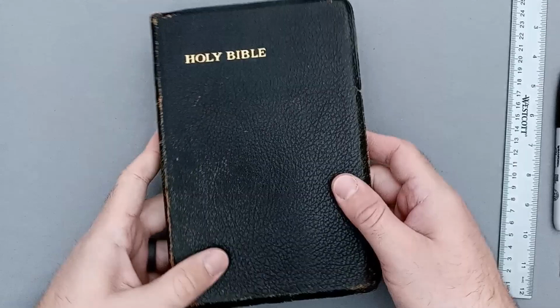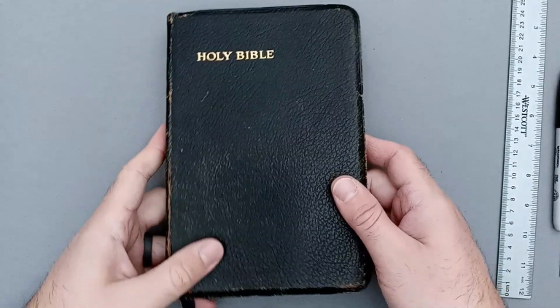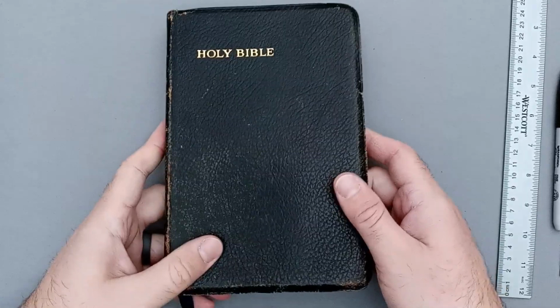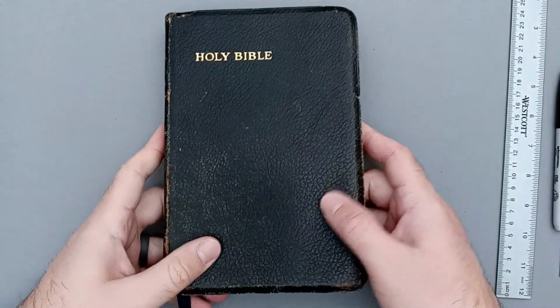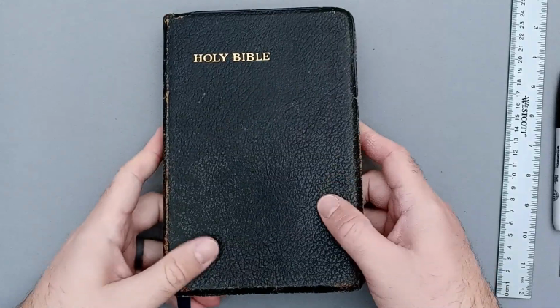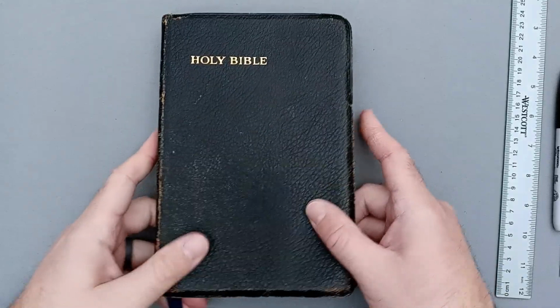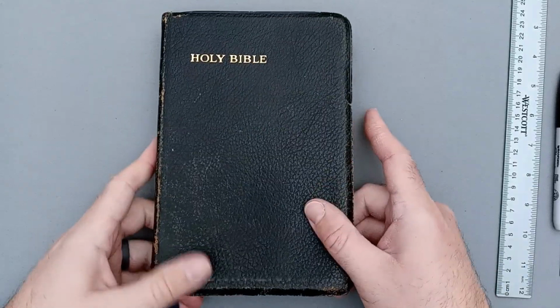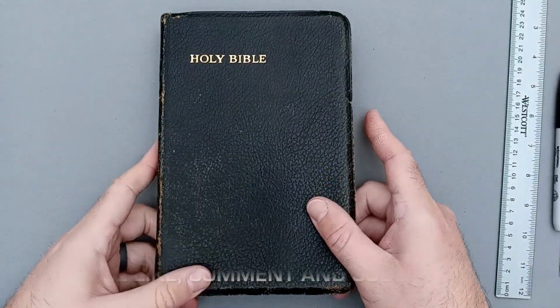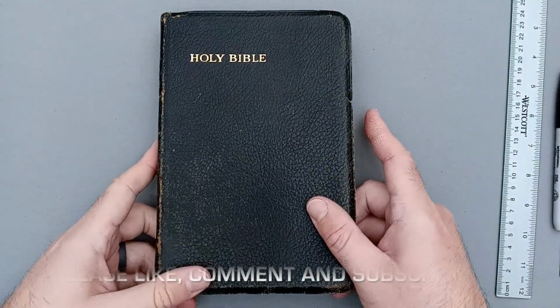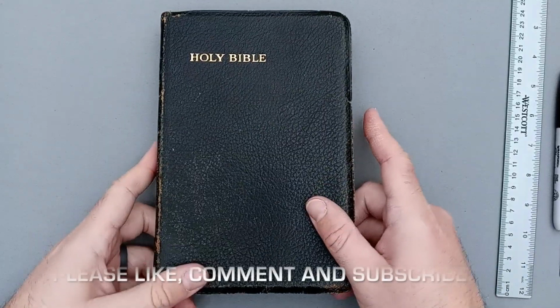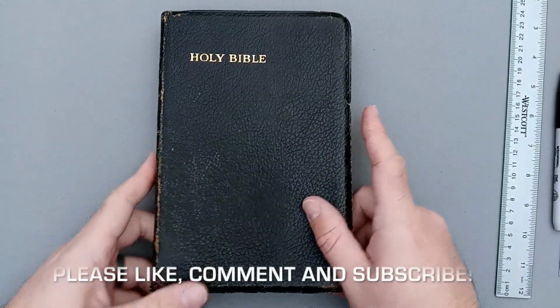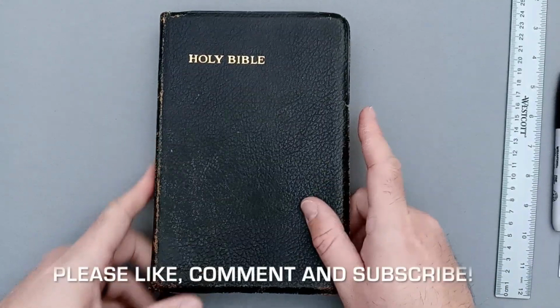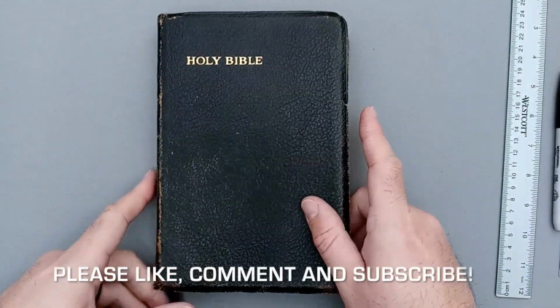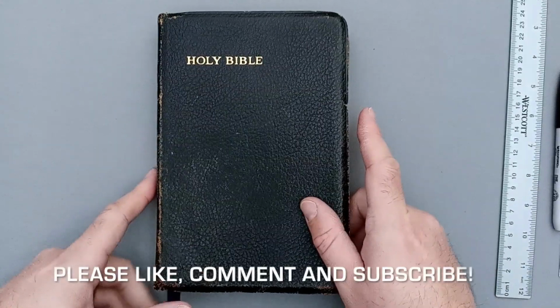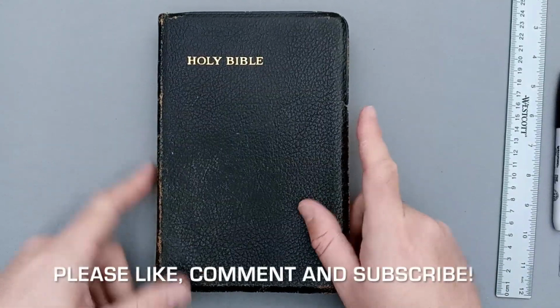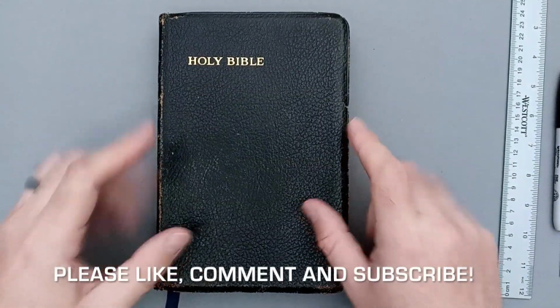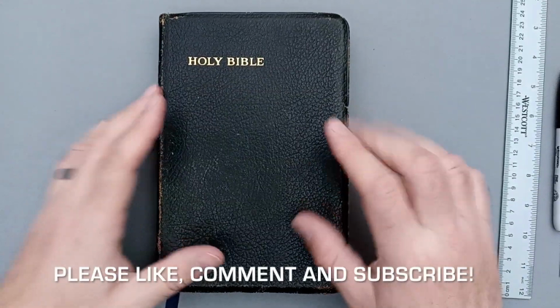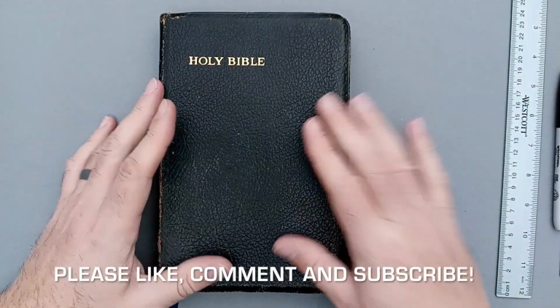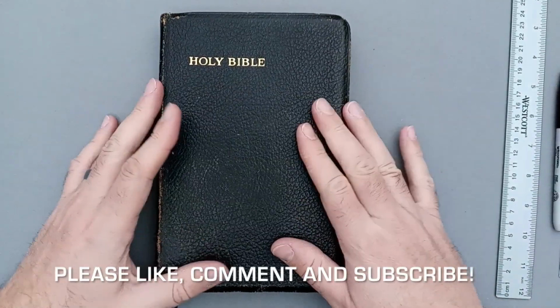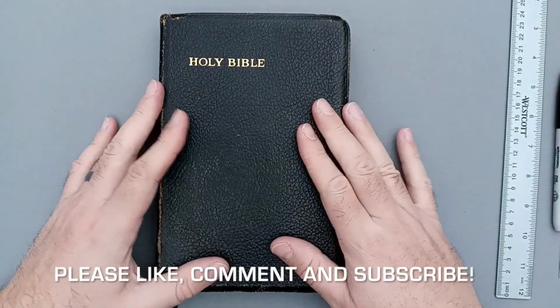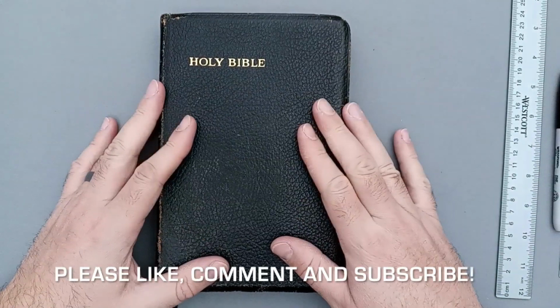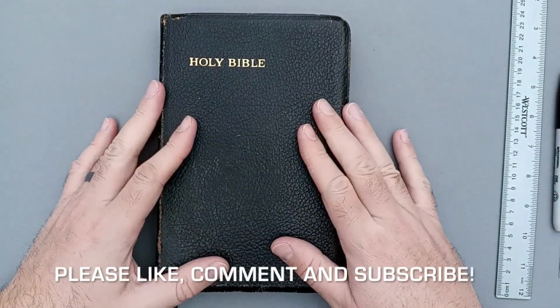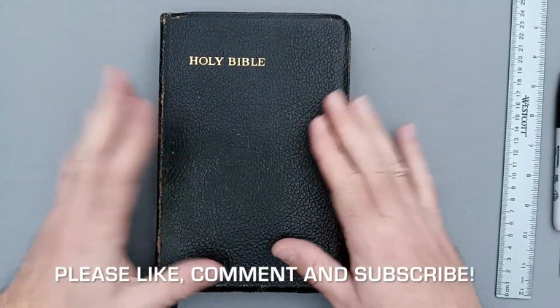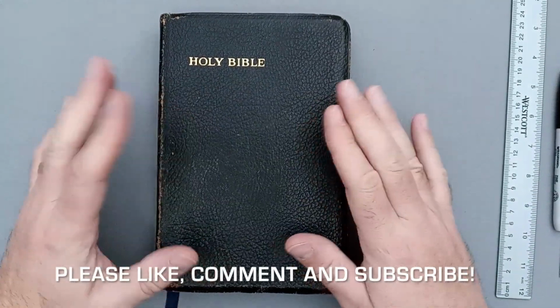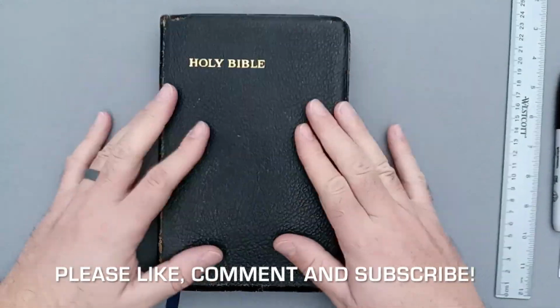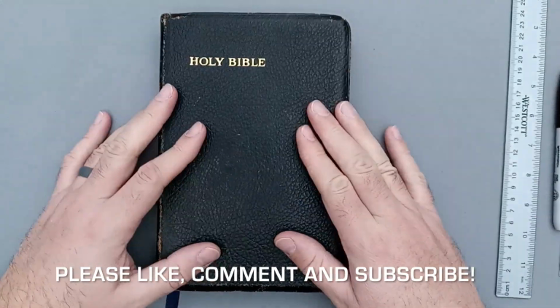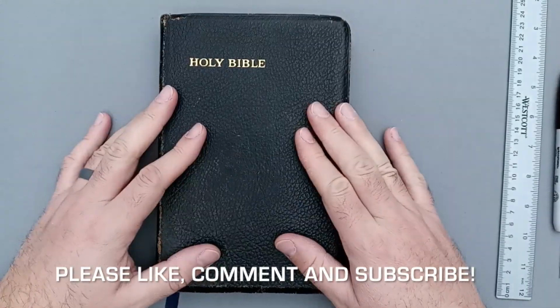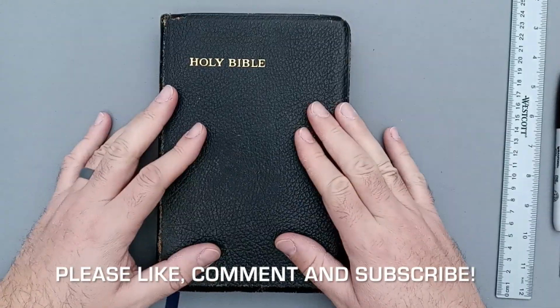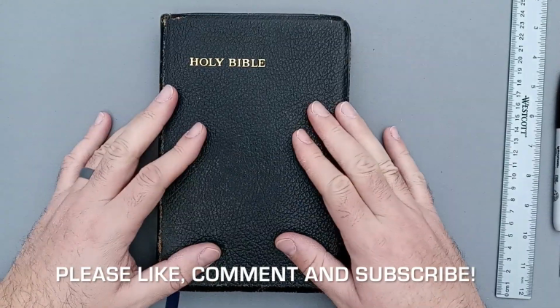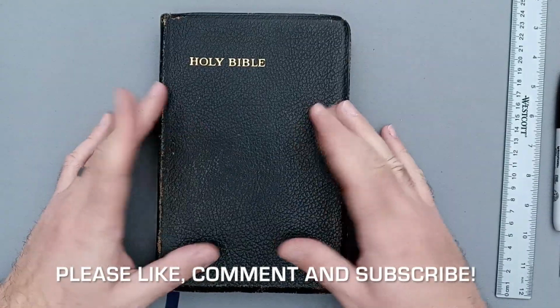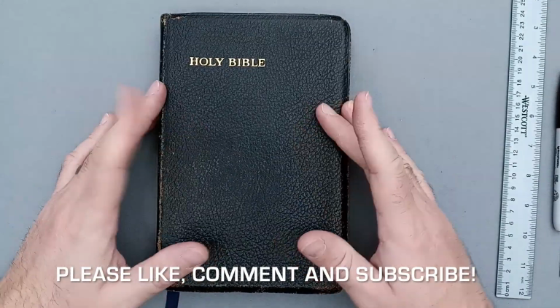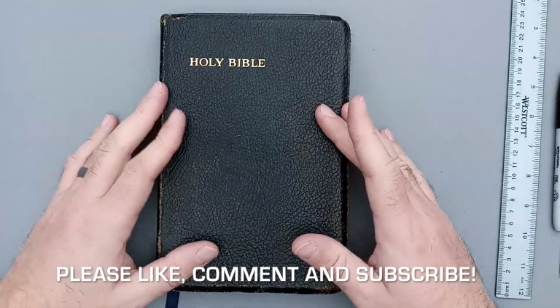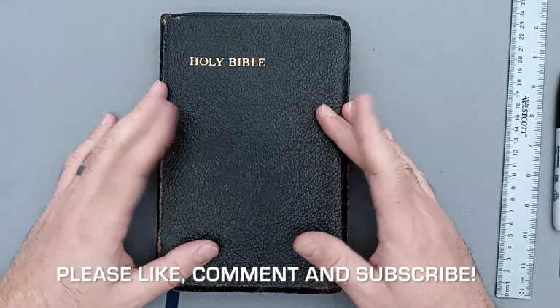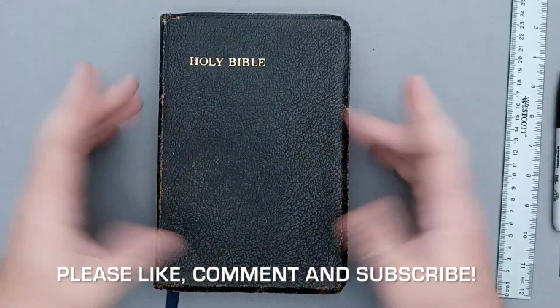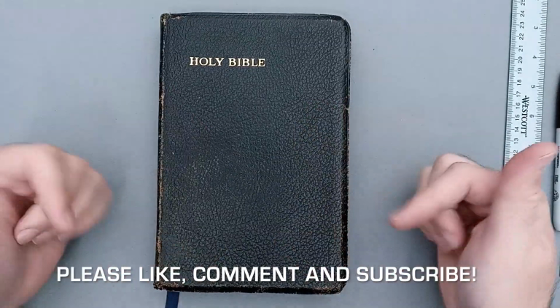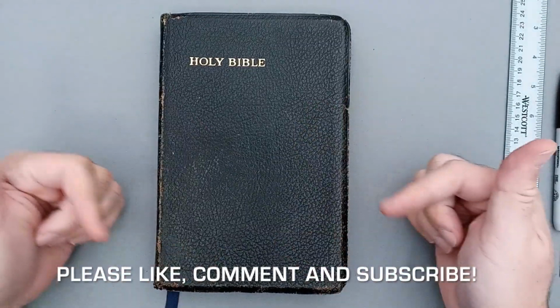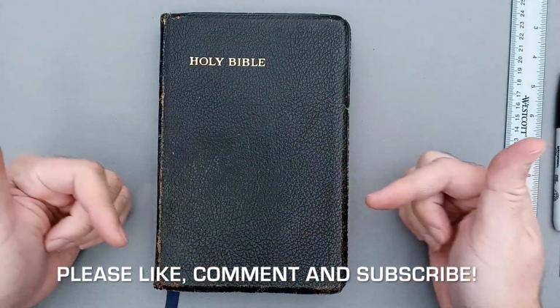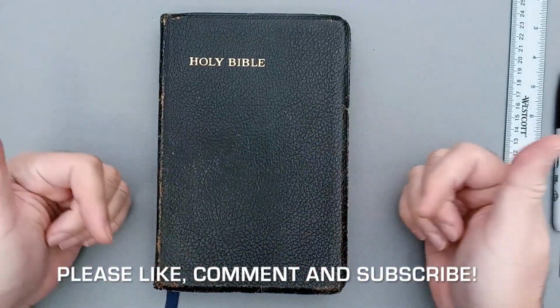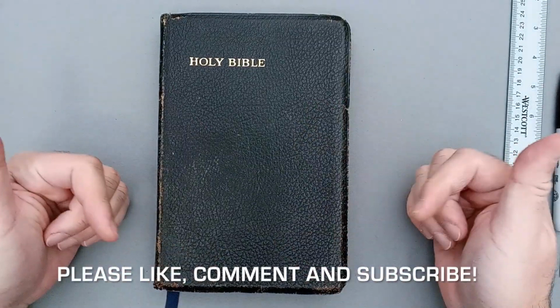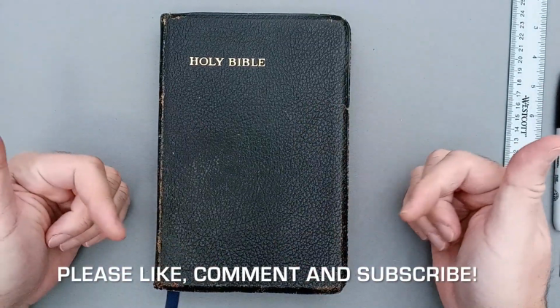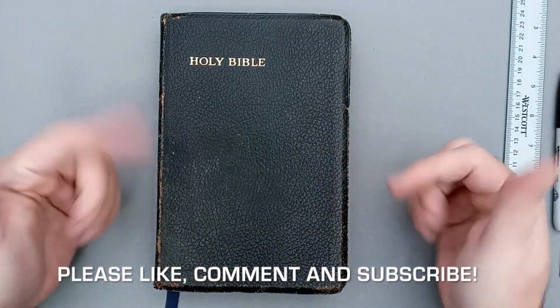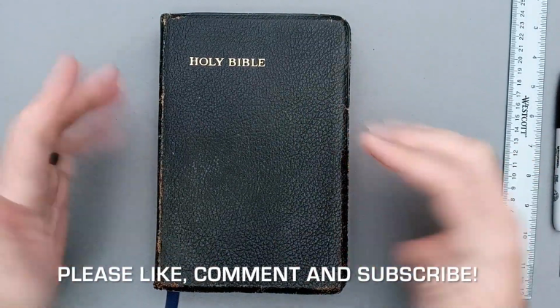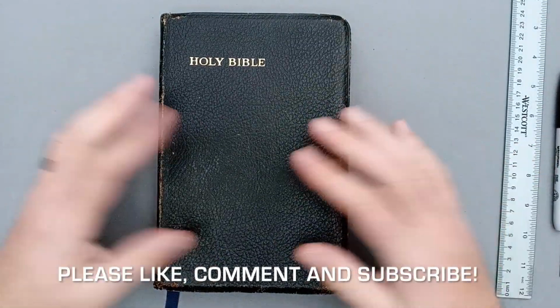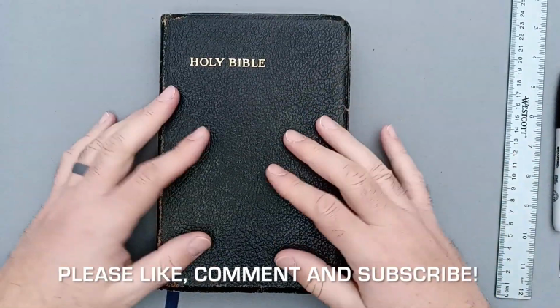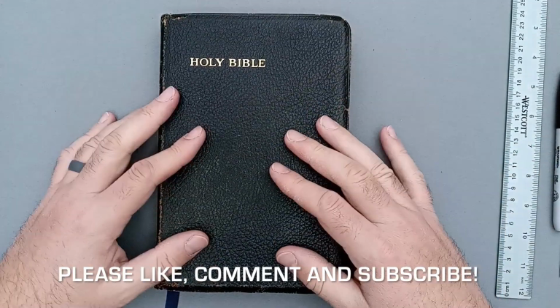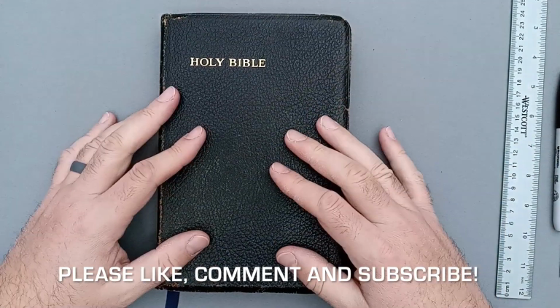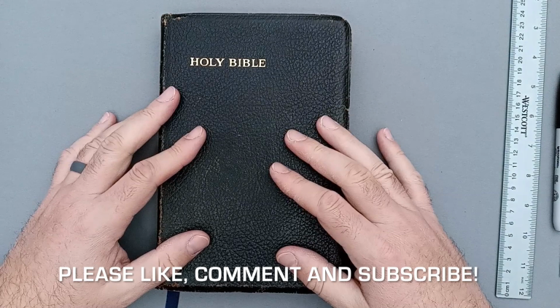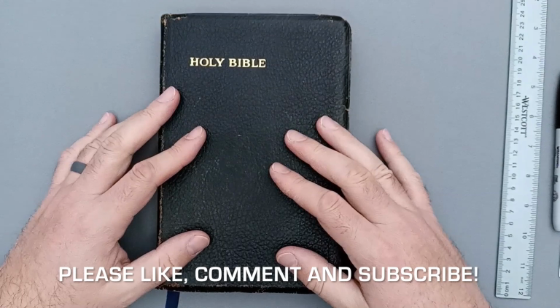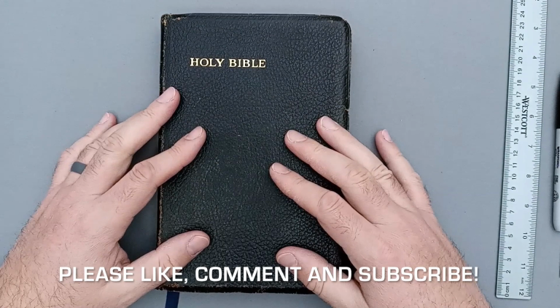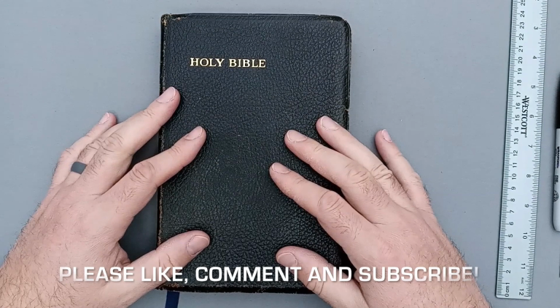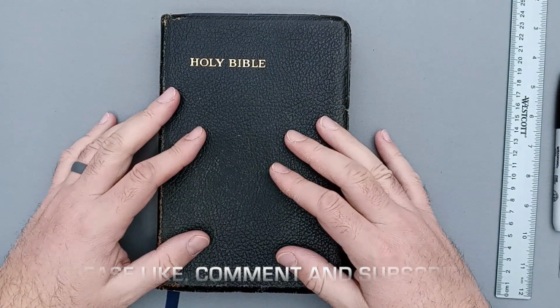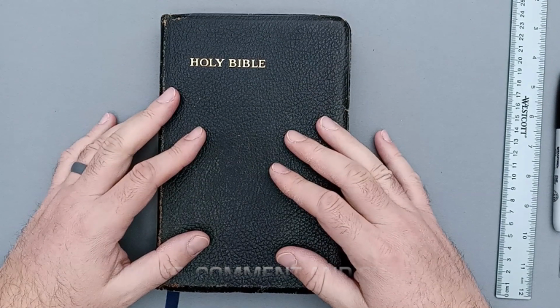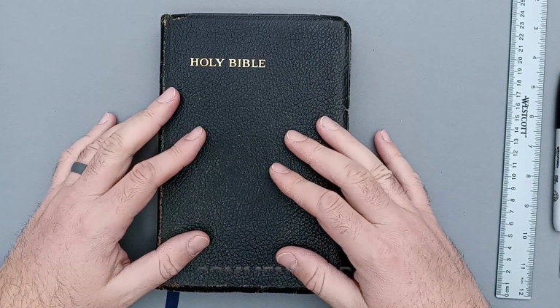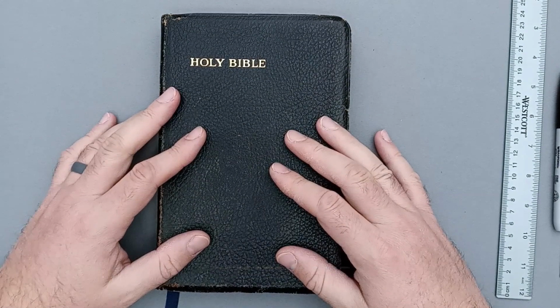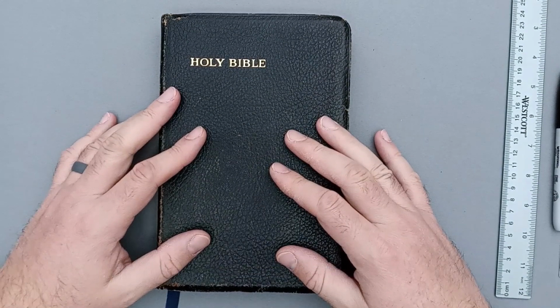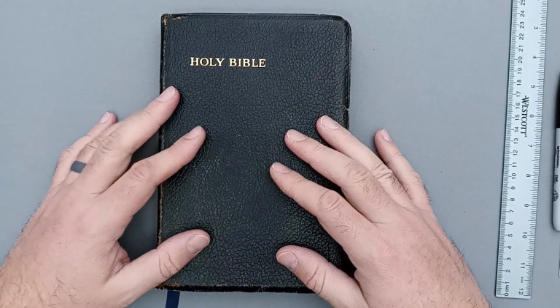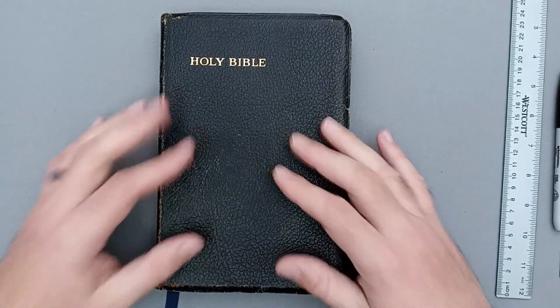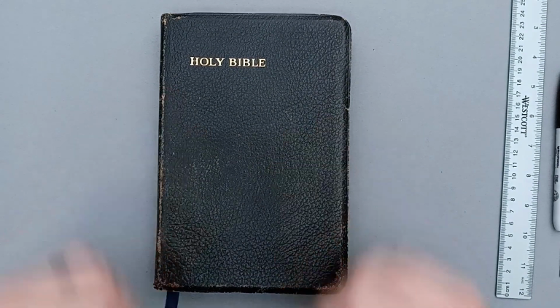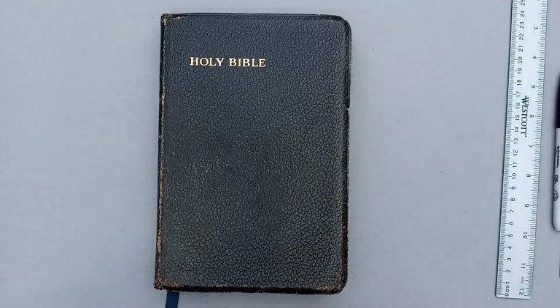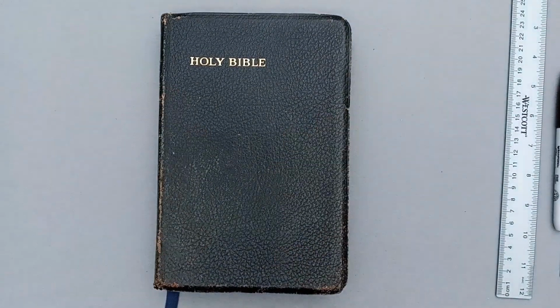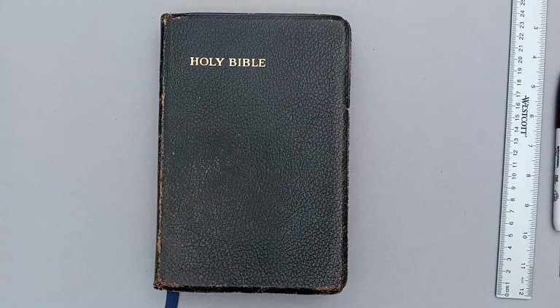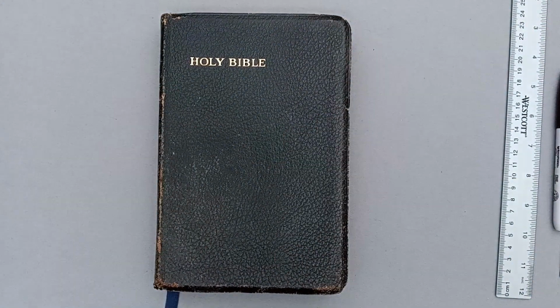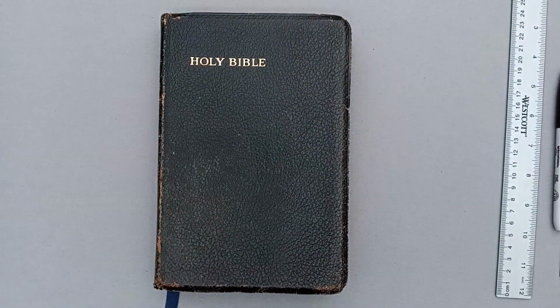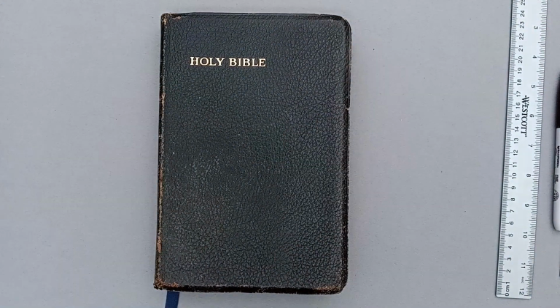Bible Buddies, if you have any questions, comments, or concerns, please feel free to leave them down below. Otherwise, Bible Buddies, until next time — bye.